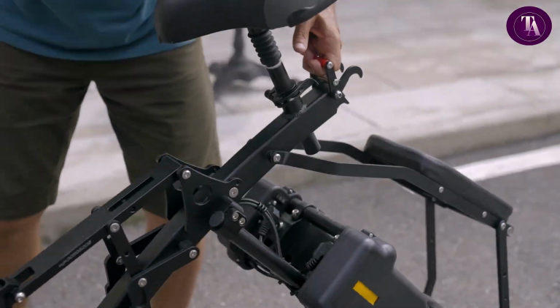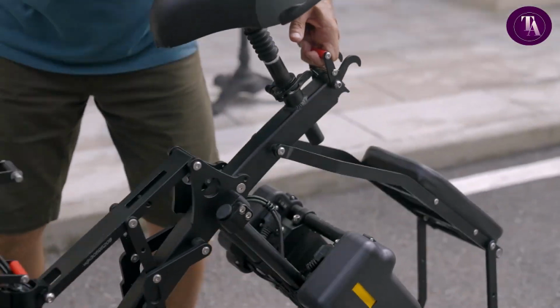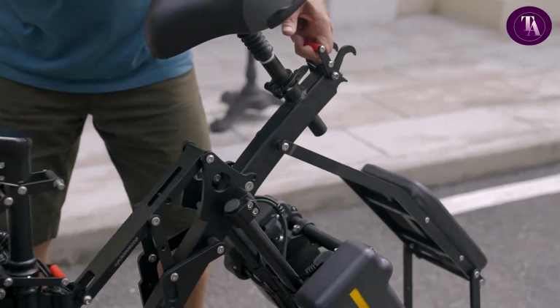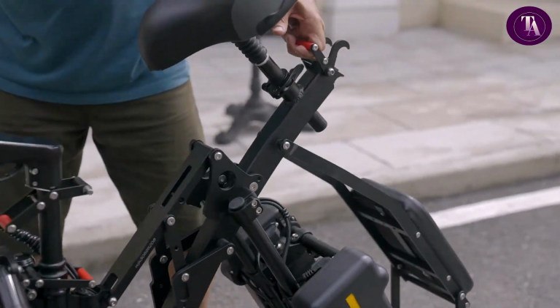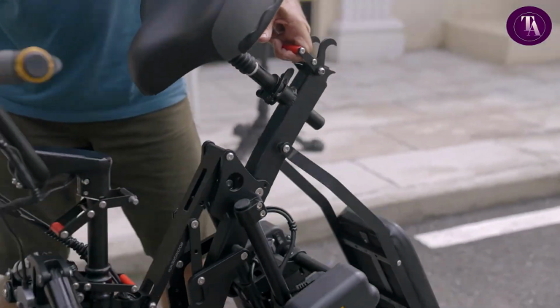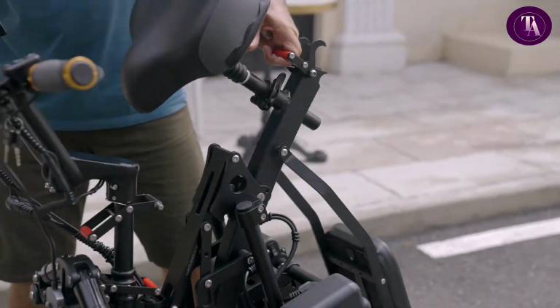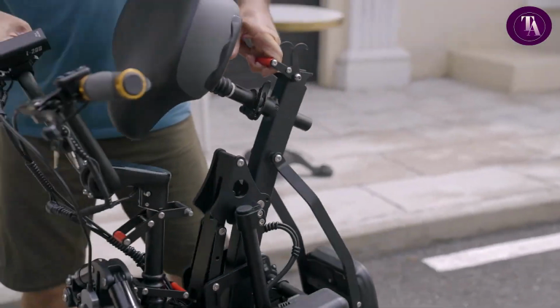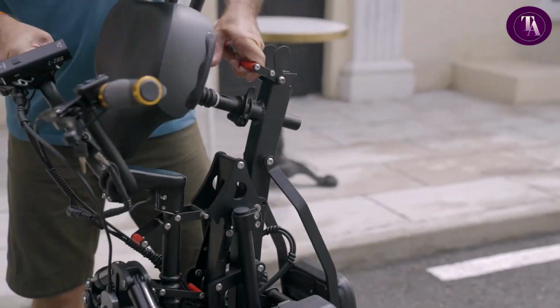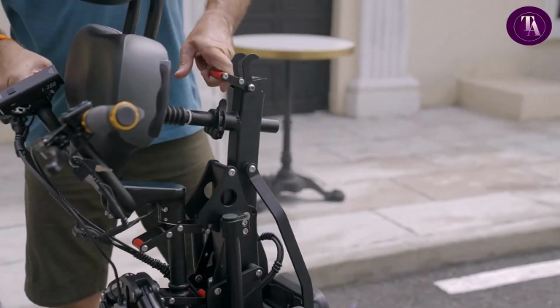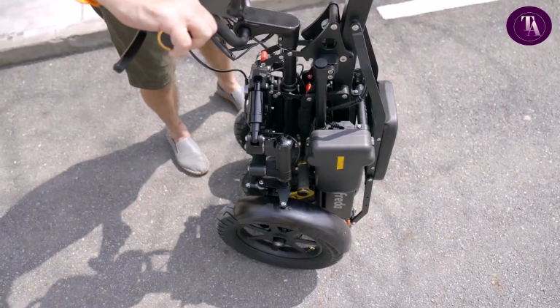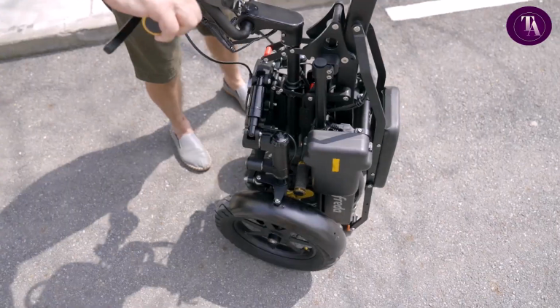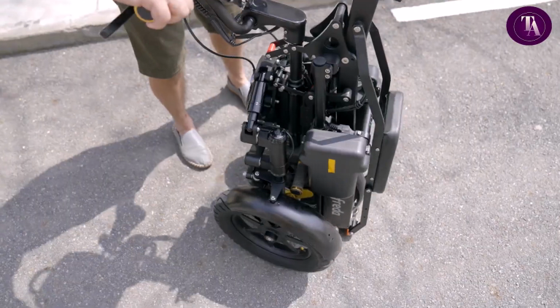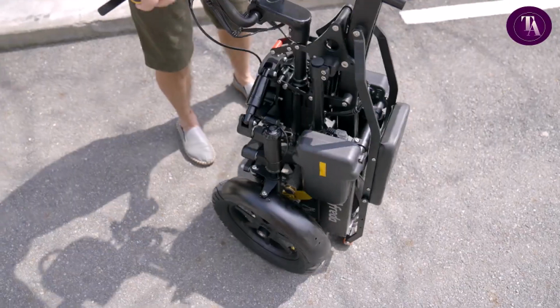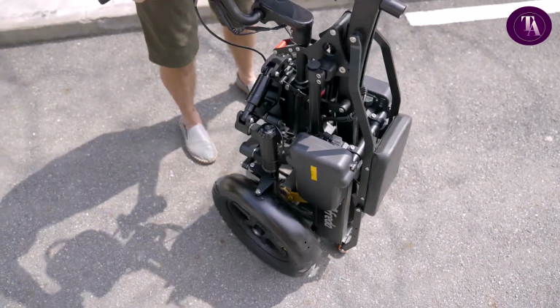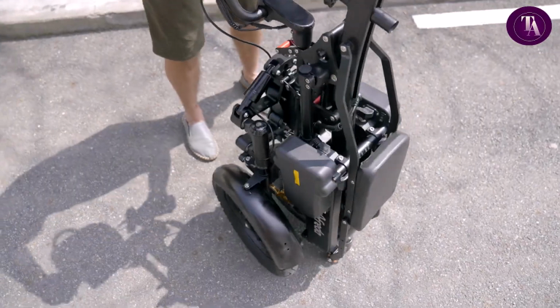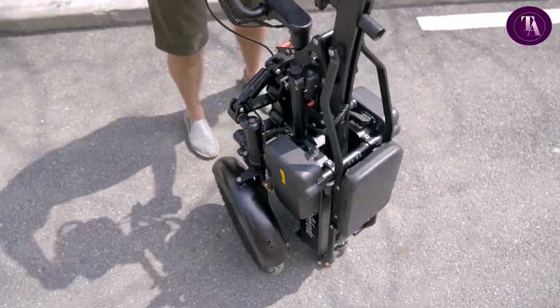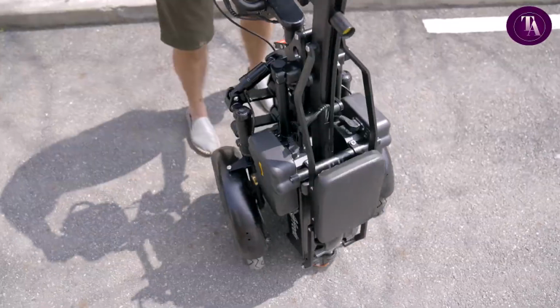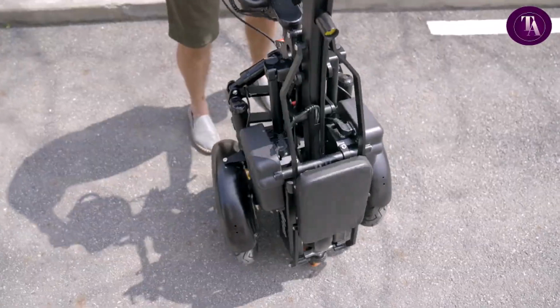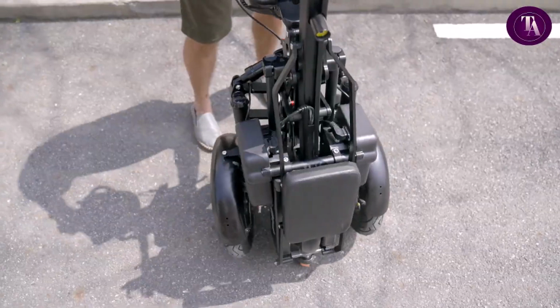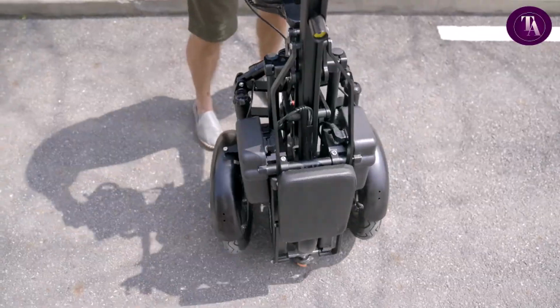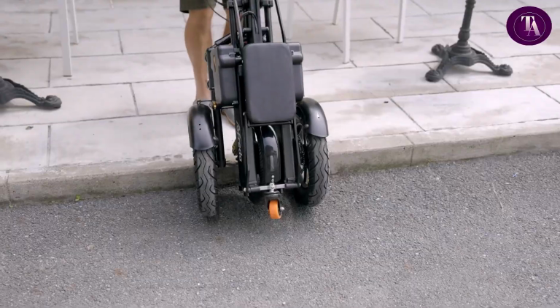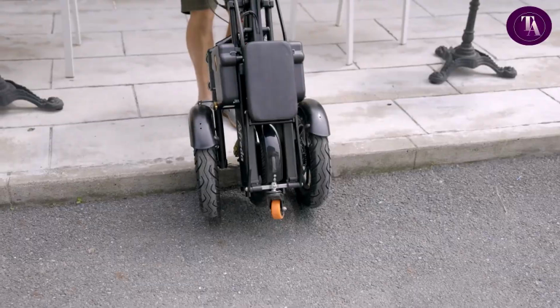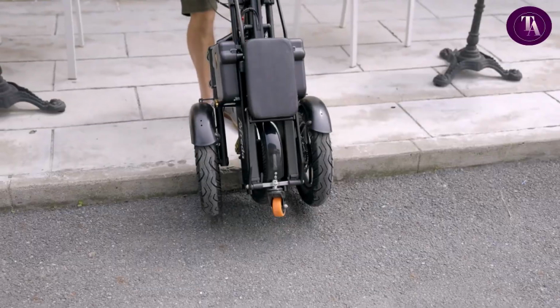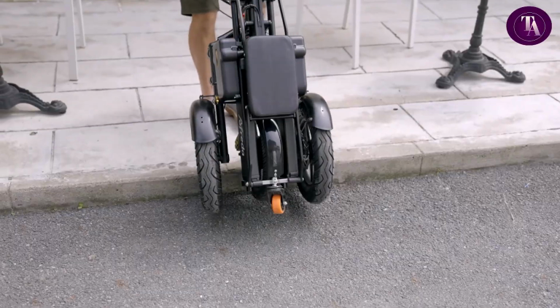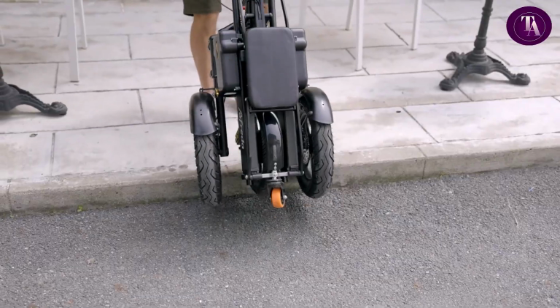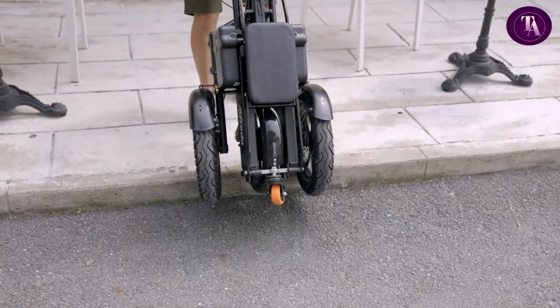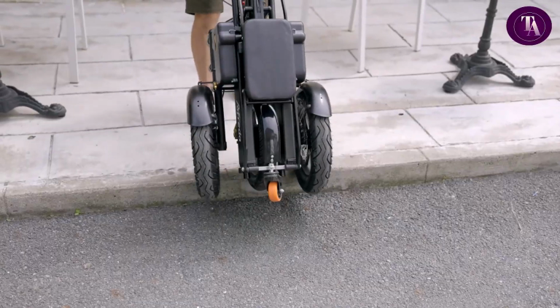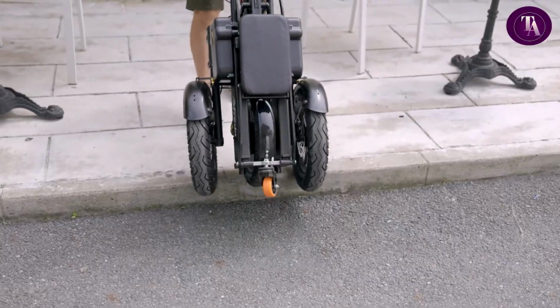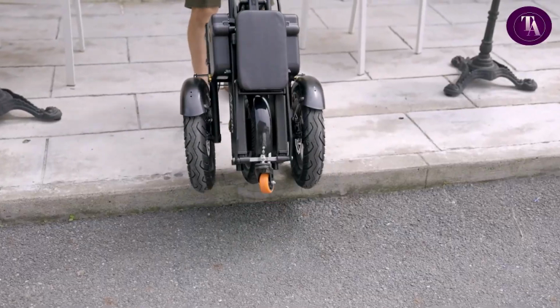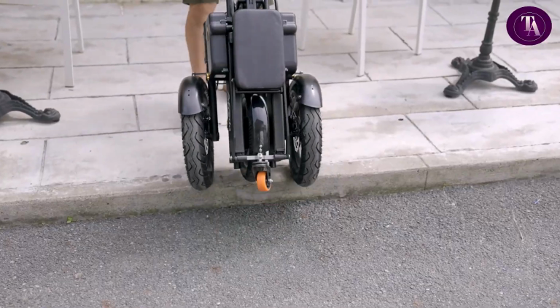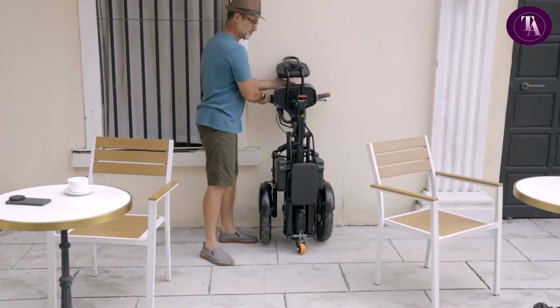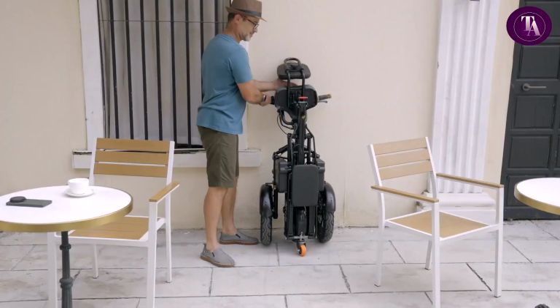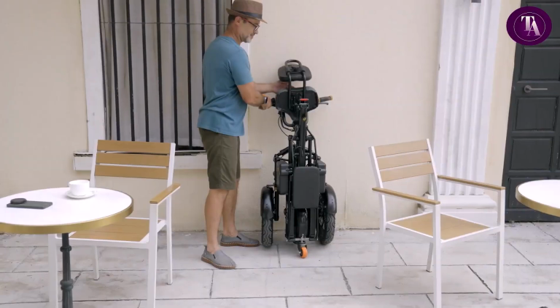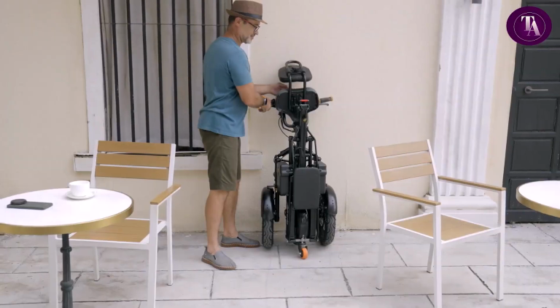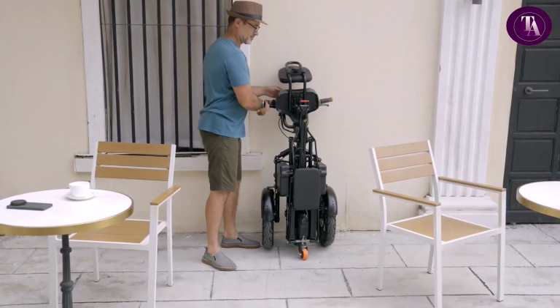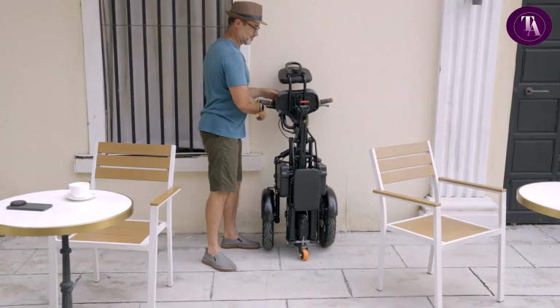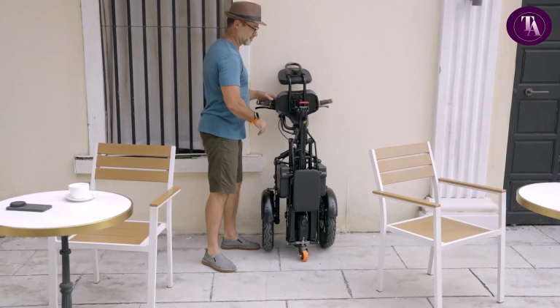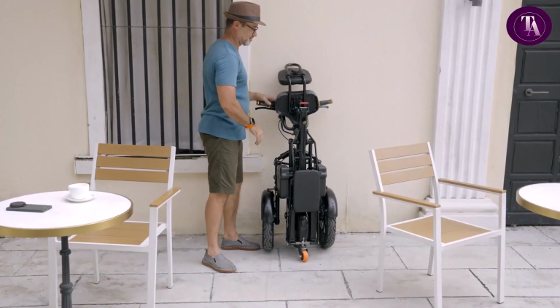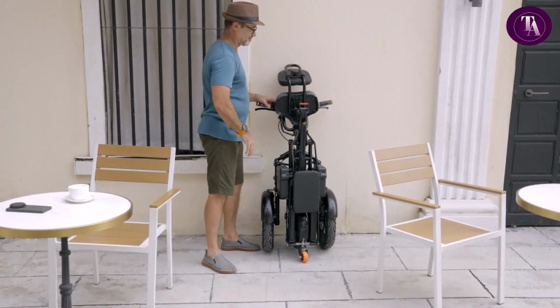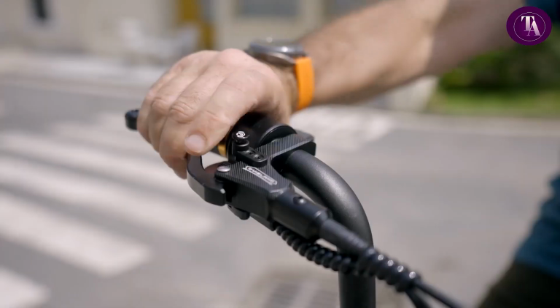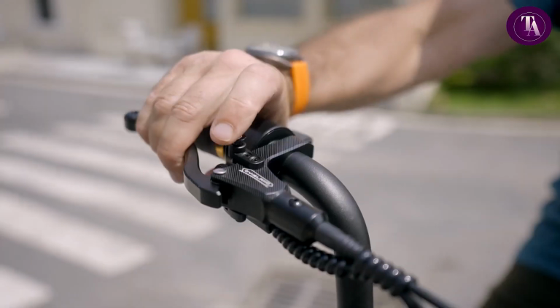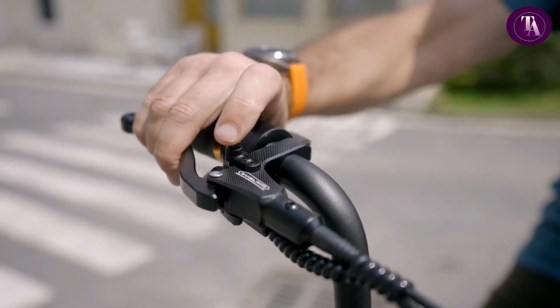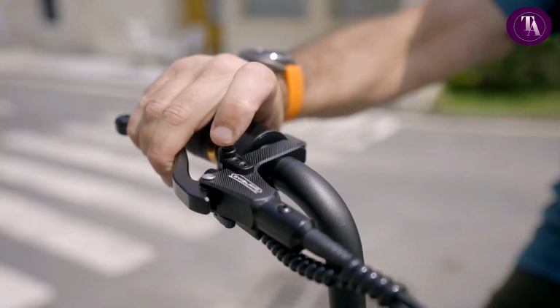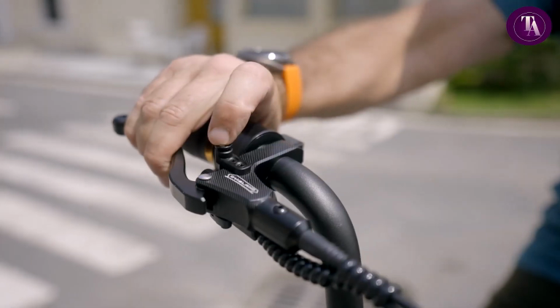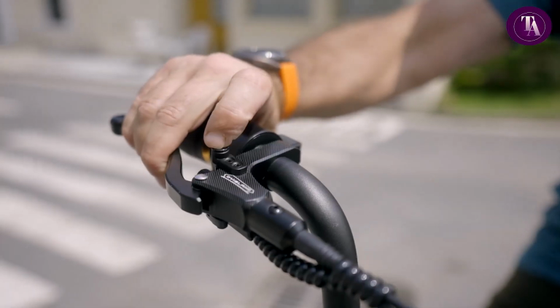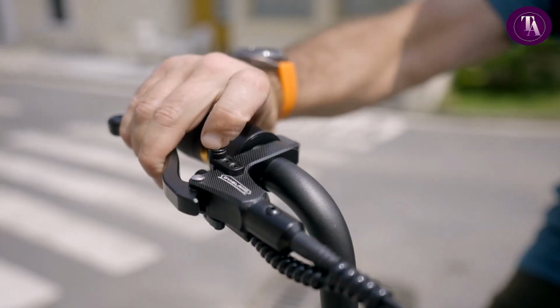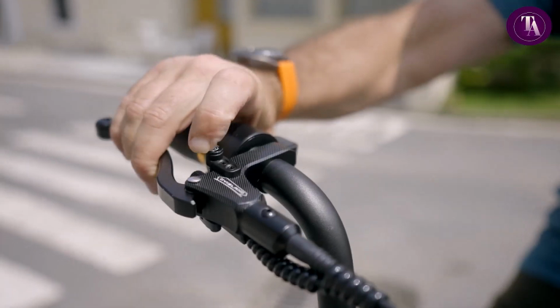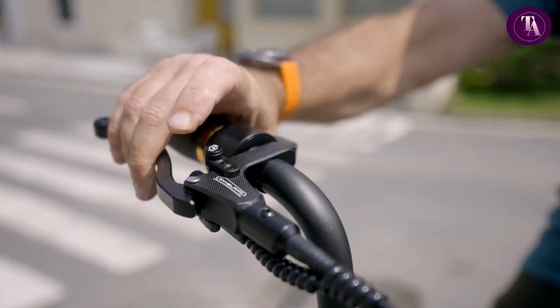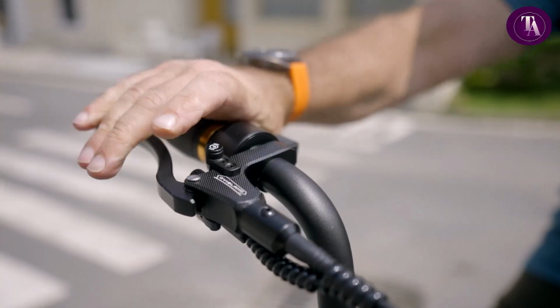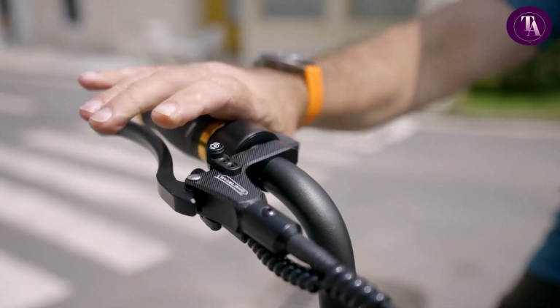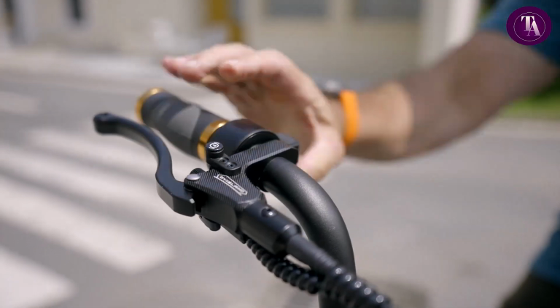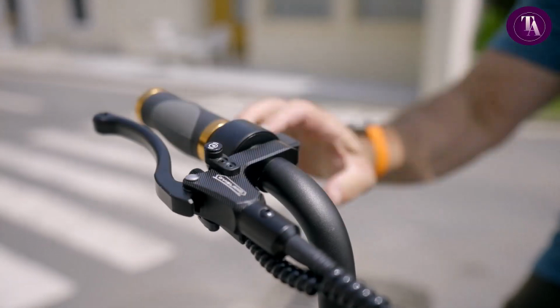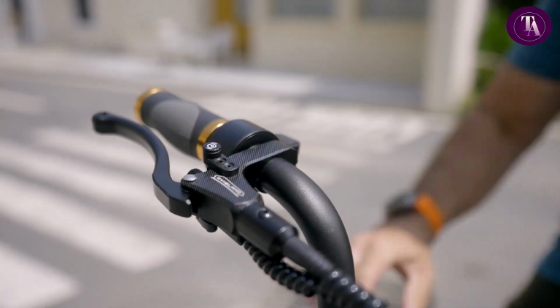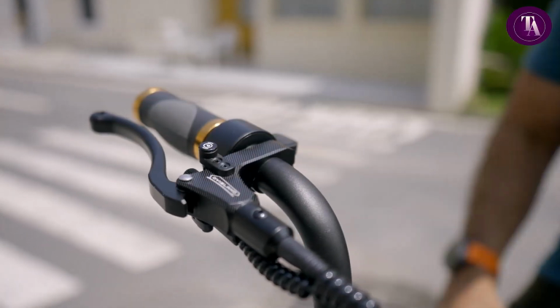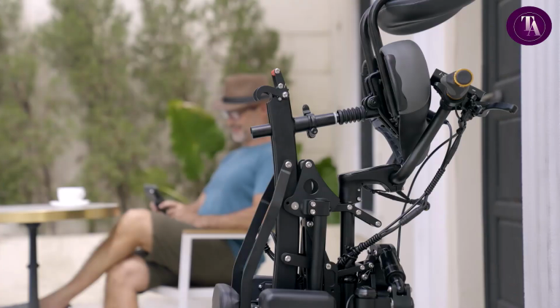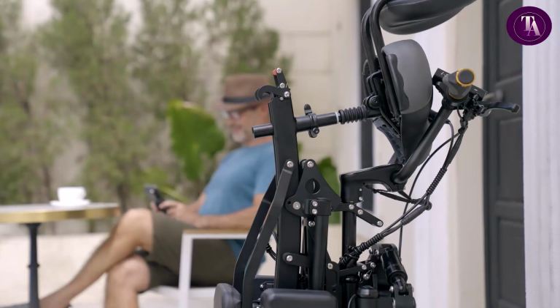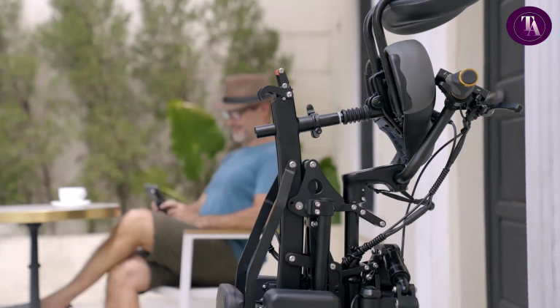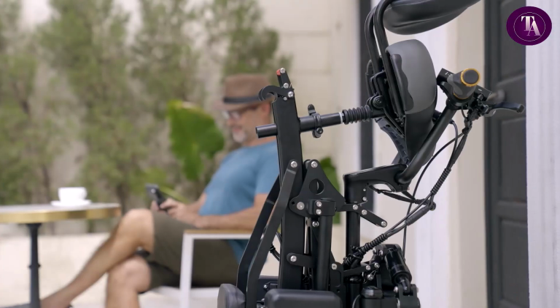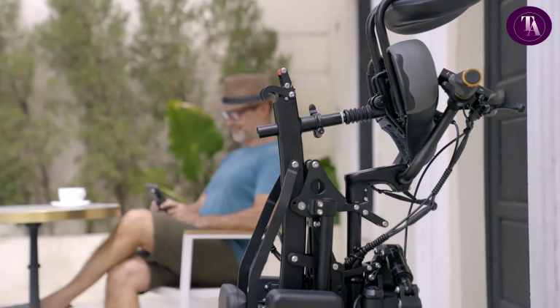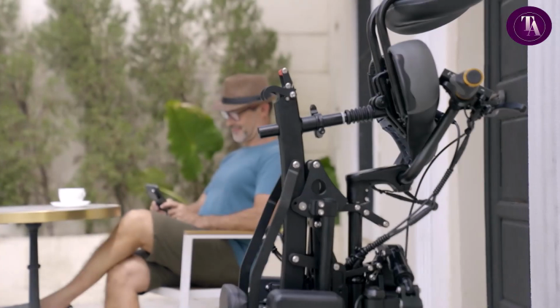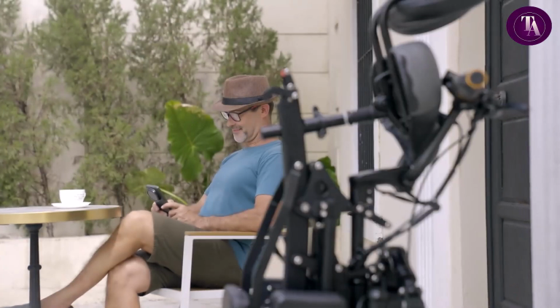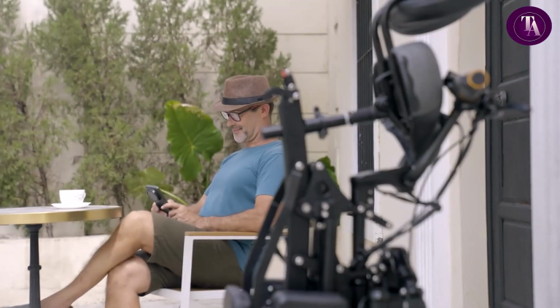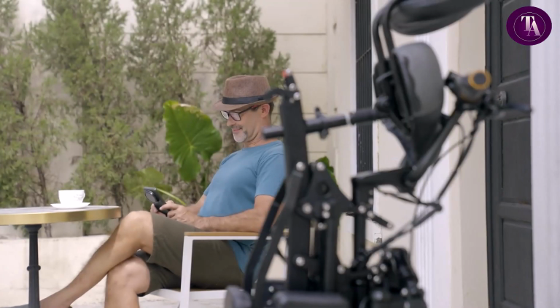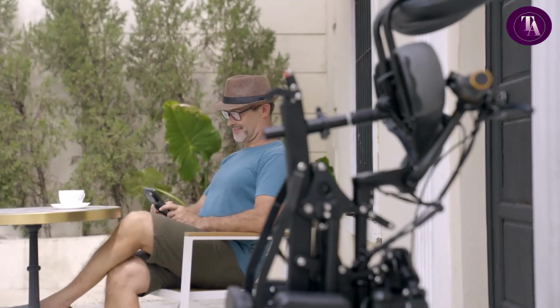Whether for city life, outdoor exploration or adaptive needs, it brings confidence to every journey.